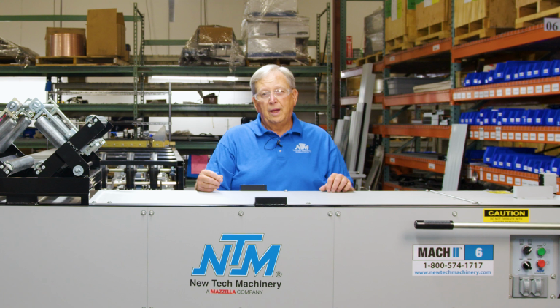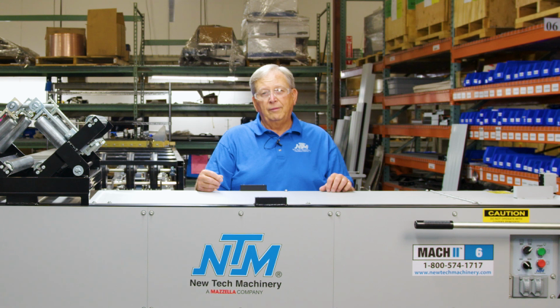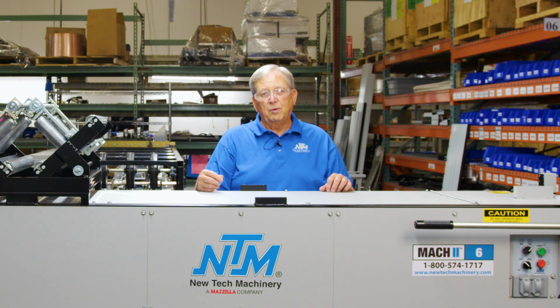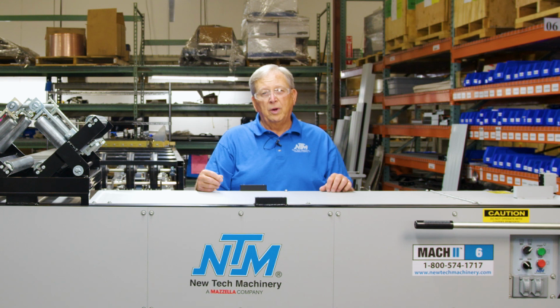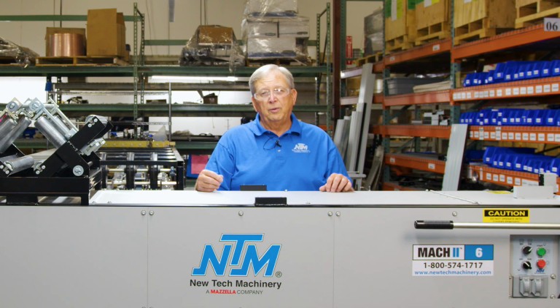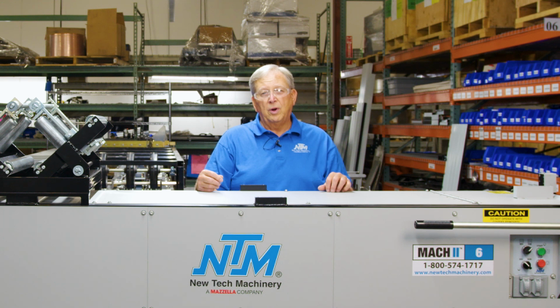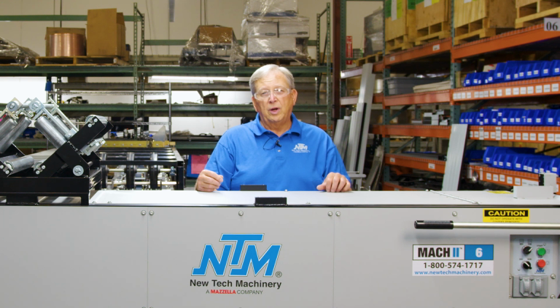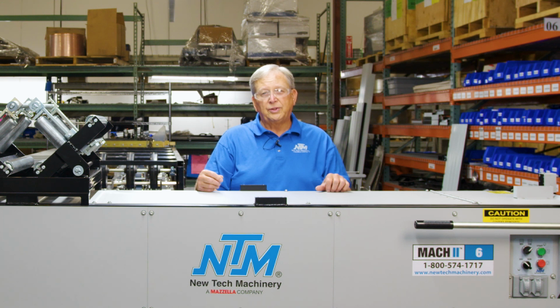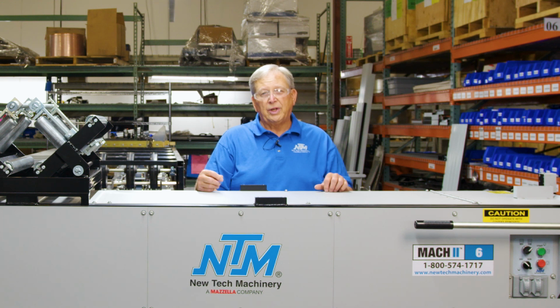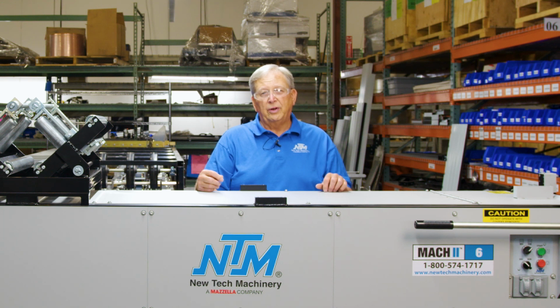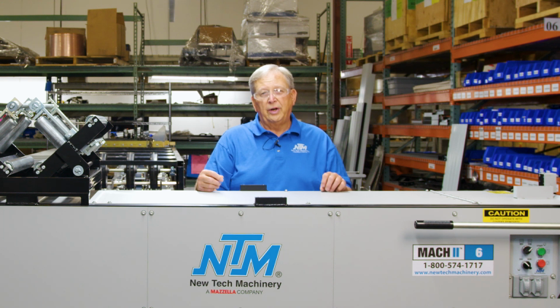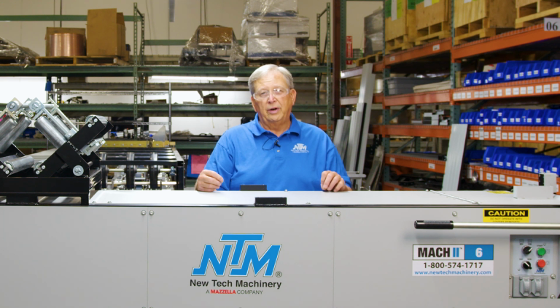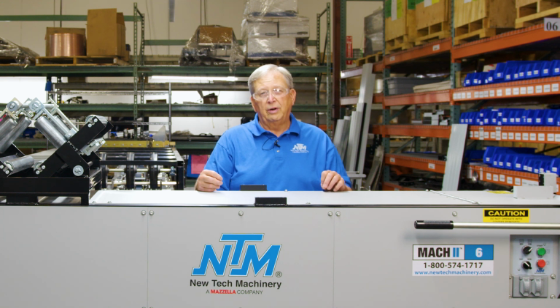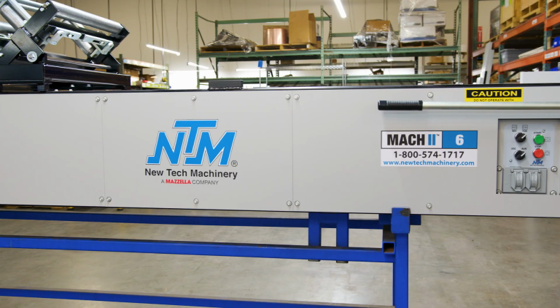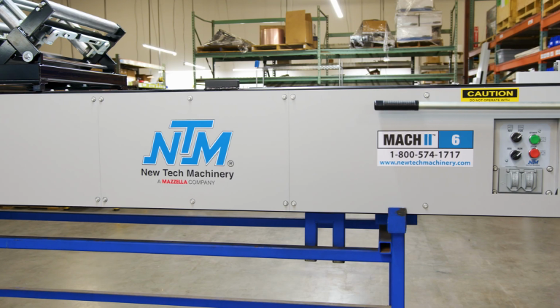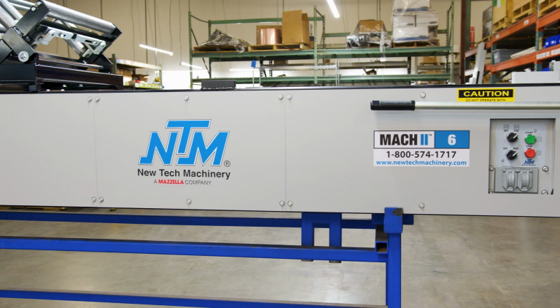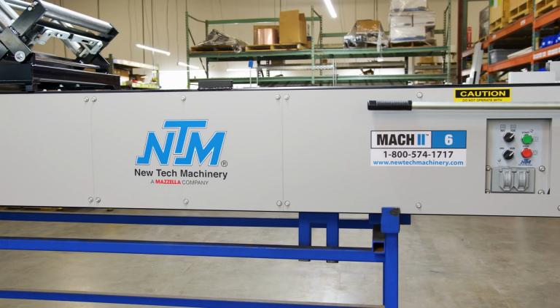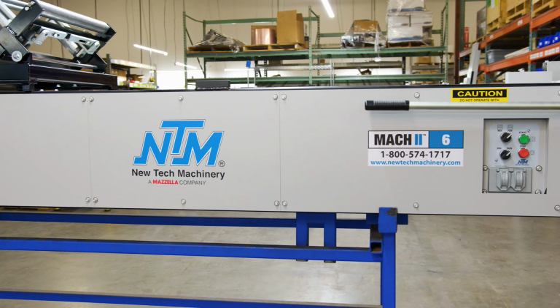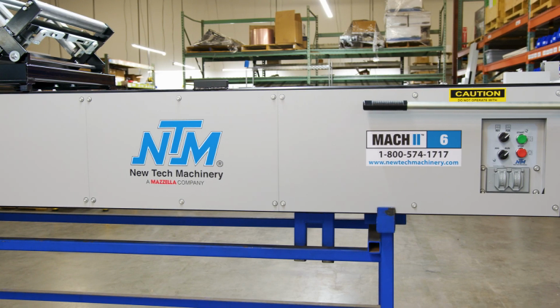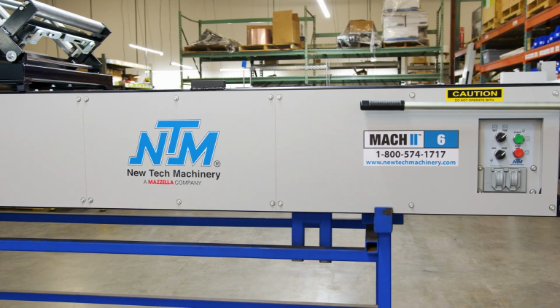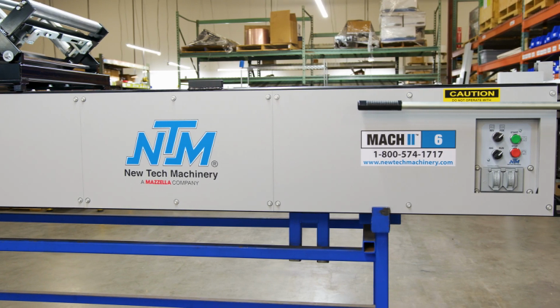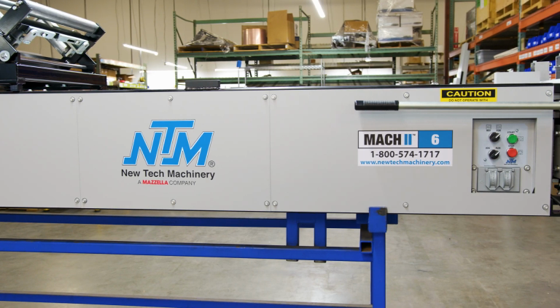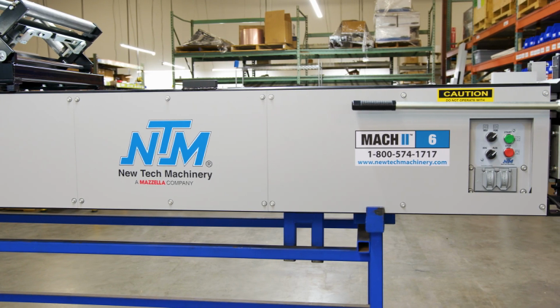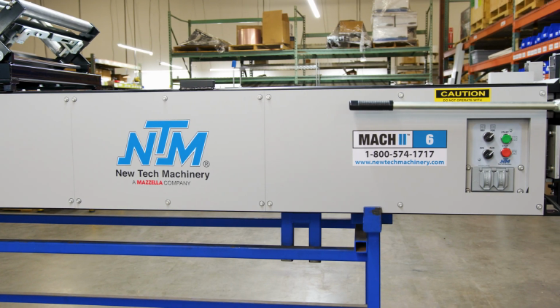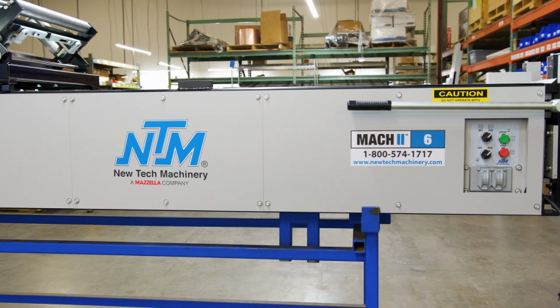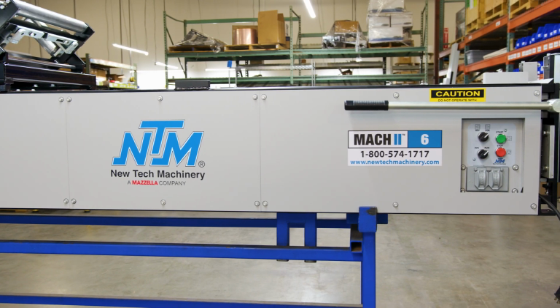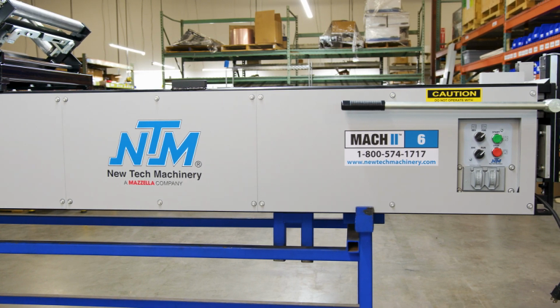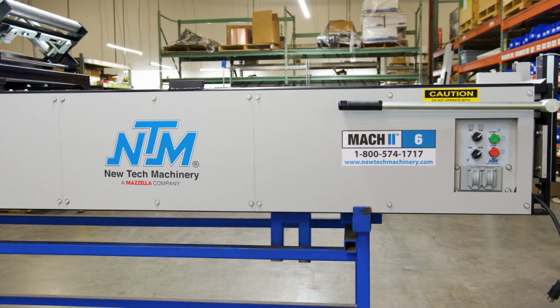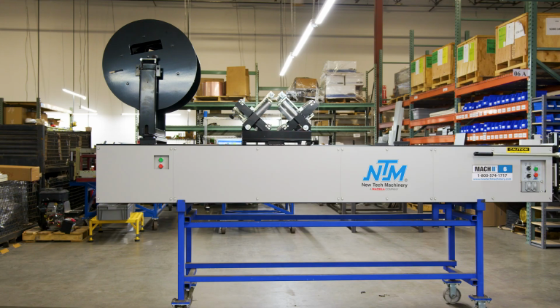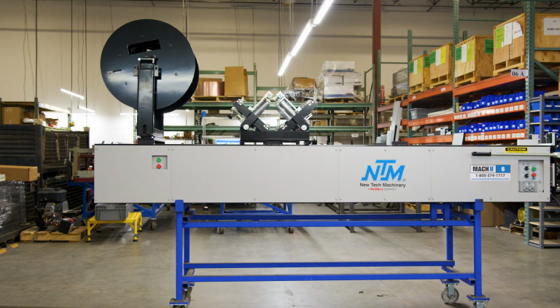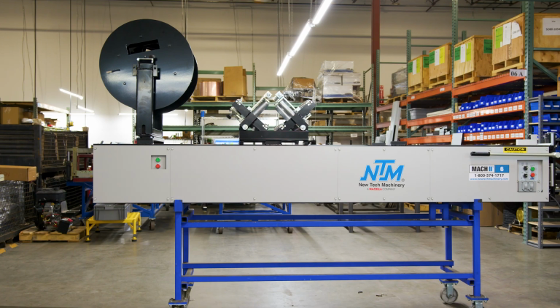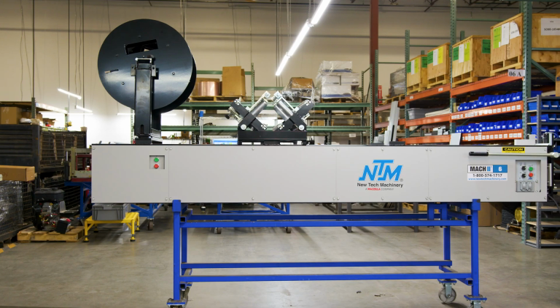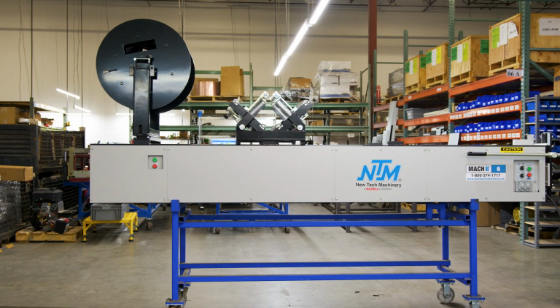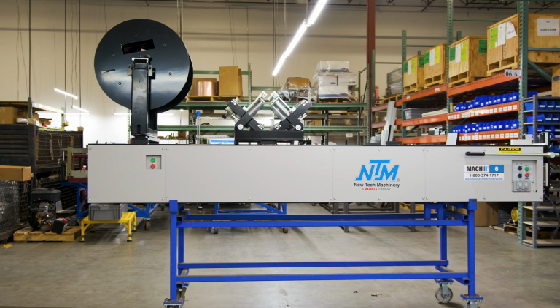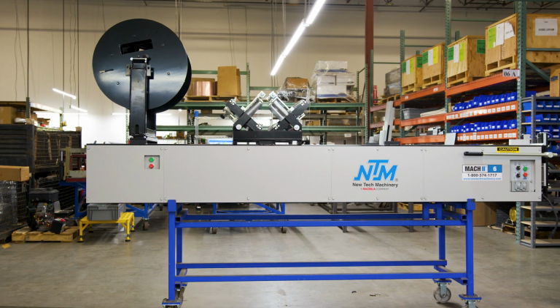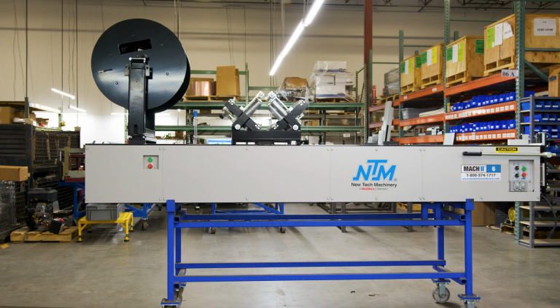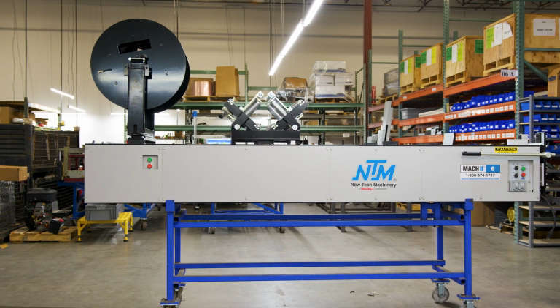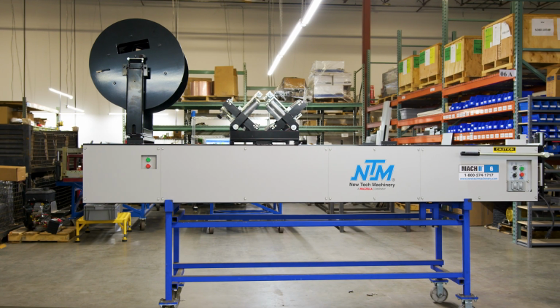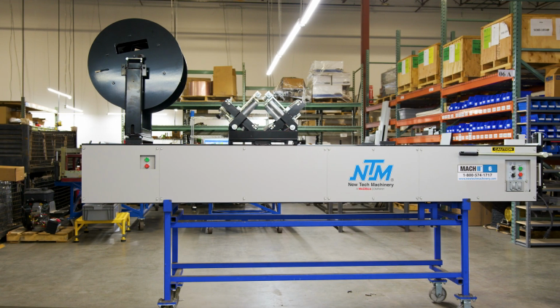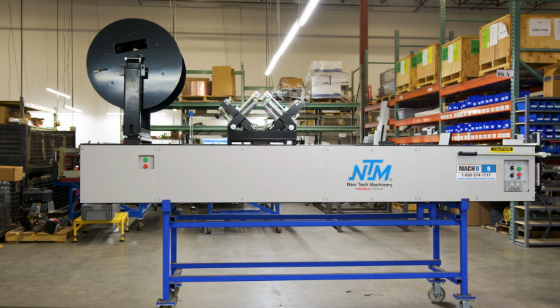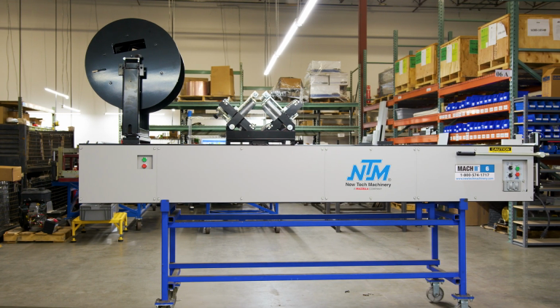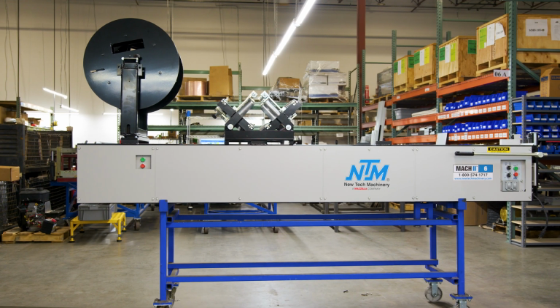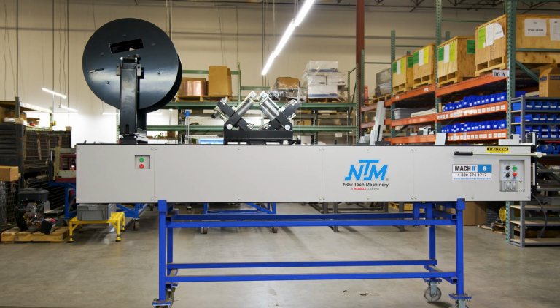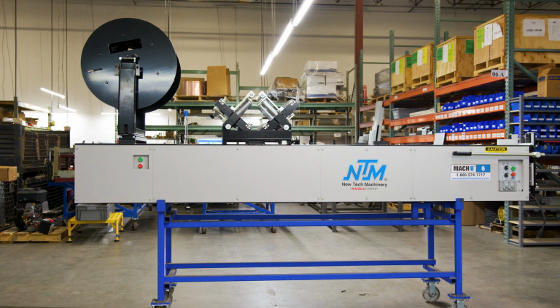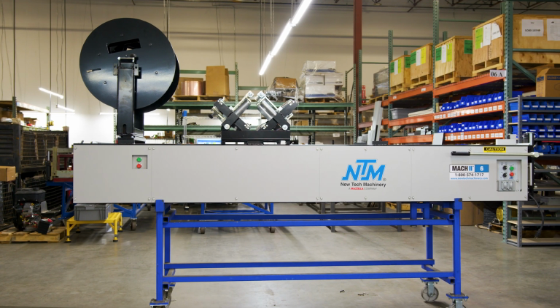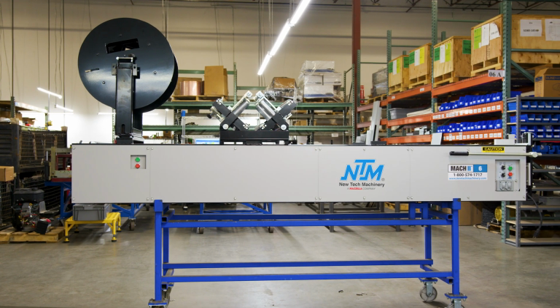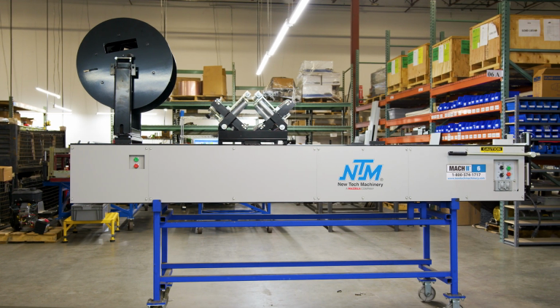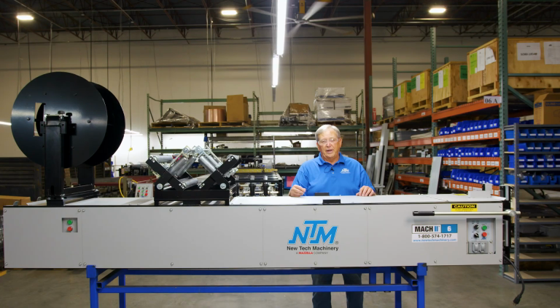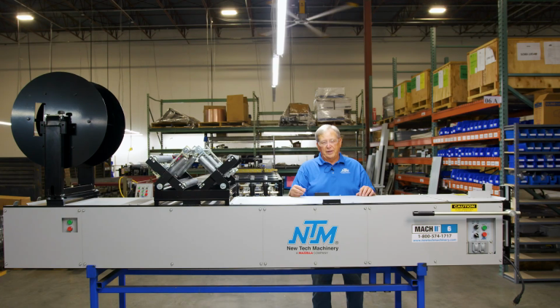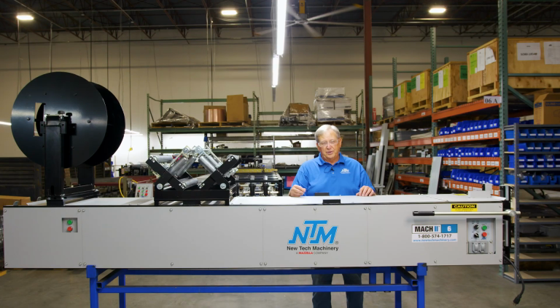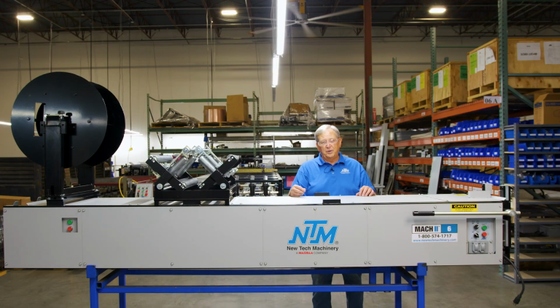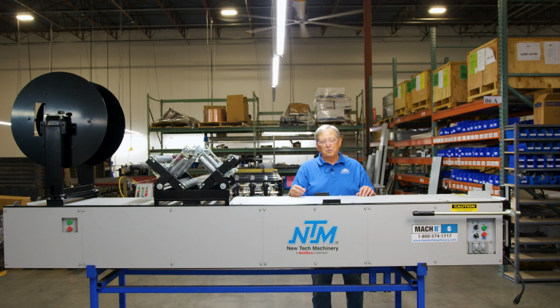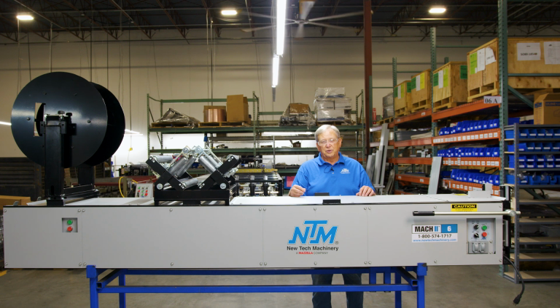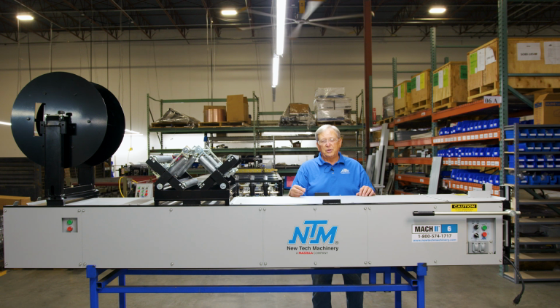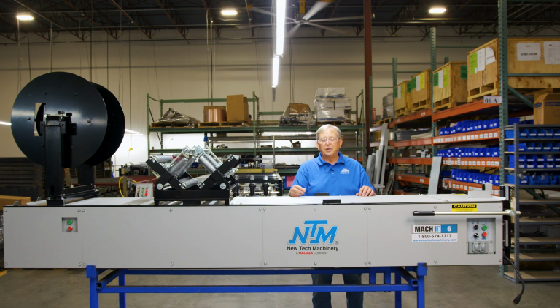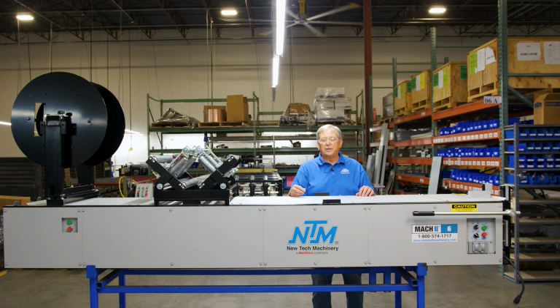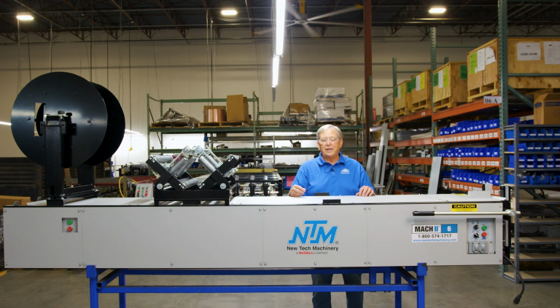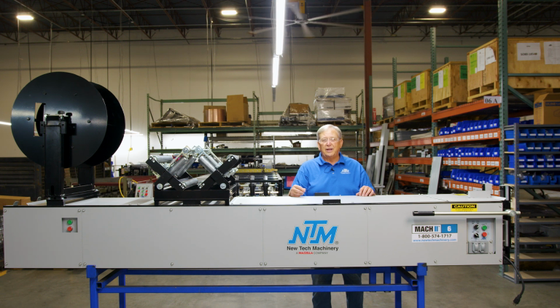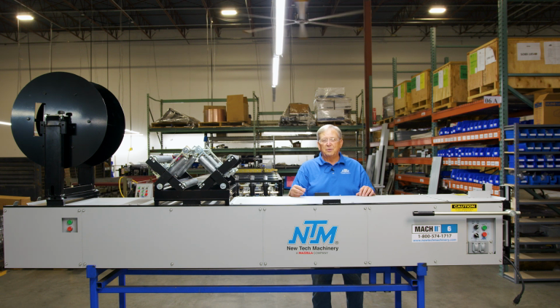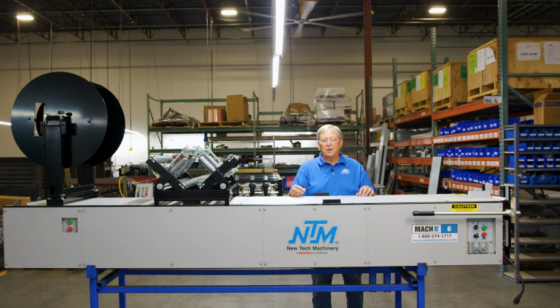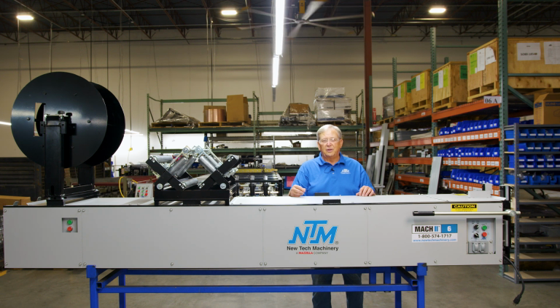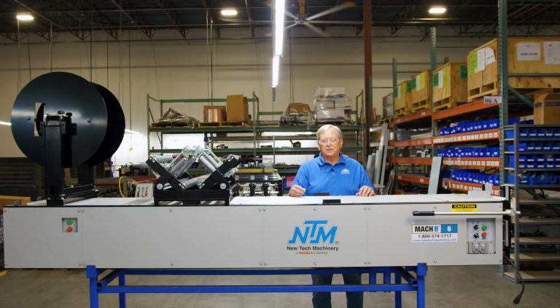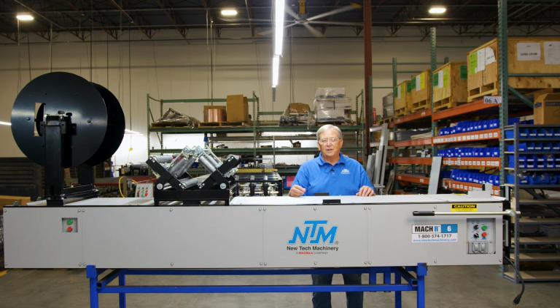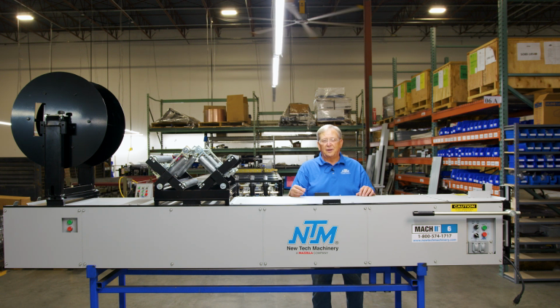Hey everyone, Ron Schell here. Question for you: what is the 6-inch Mach 2 gutter machine? Stay tuned and we'll show you exactly what it looks like.